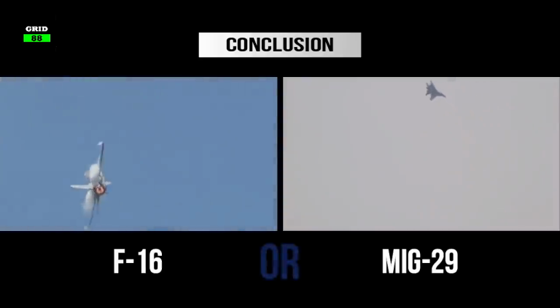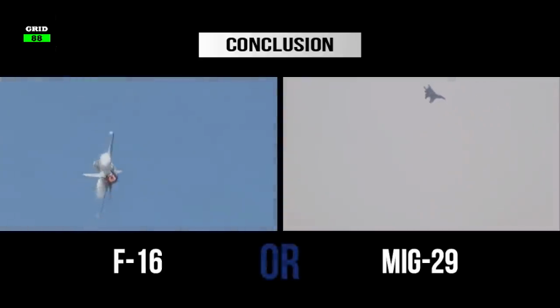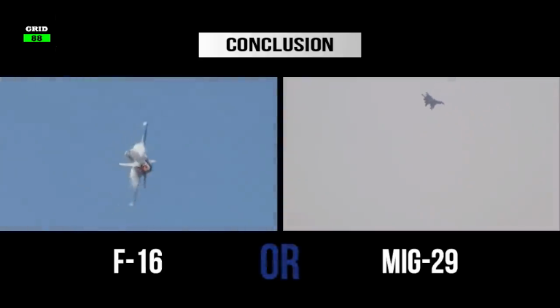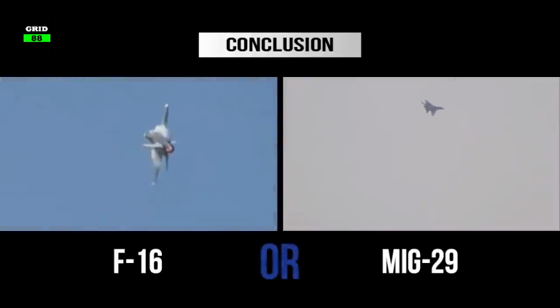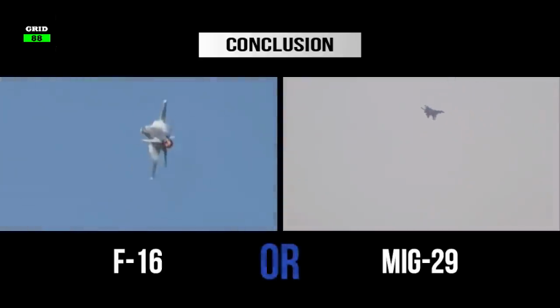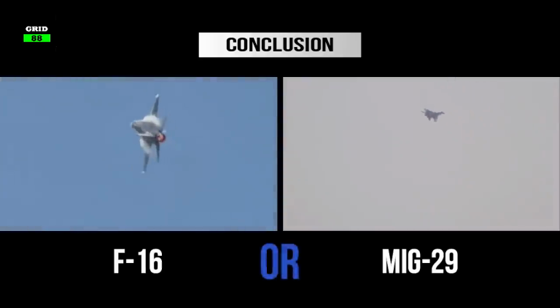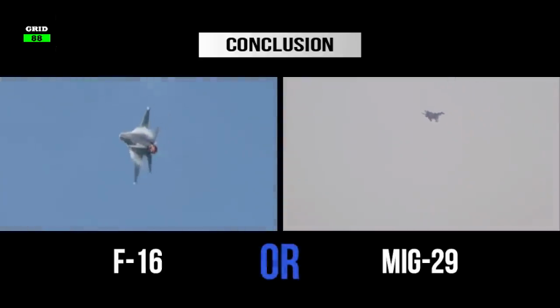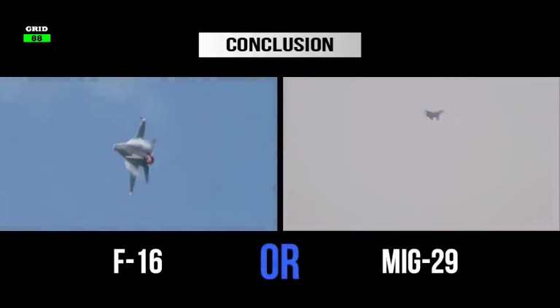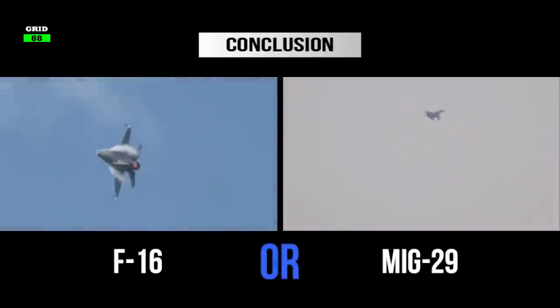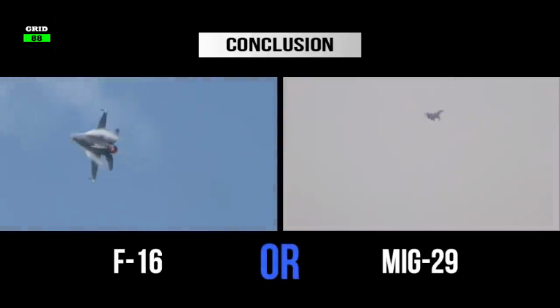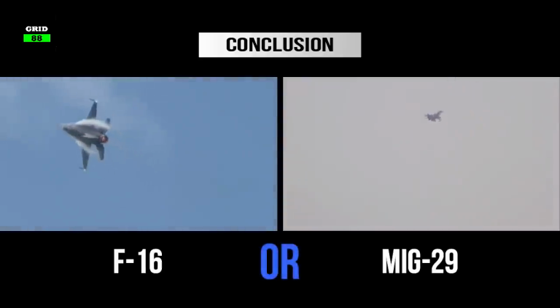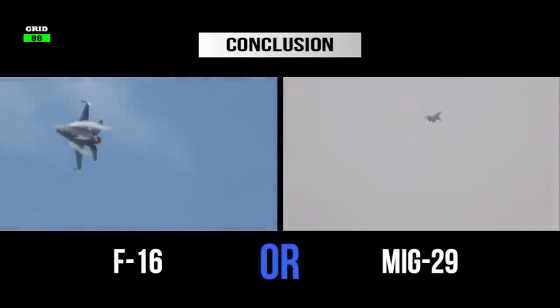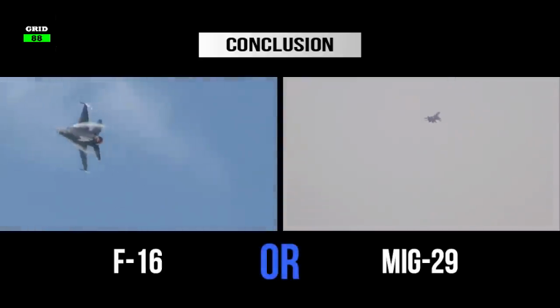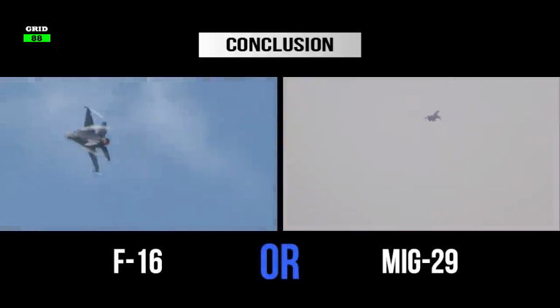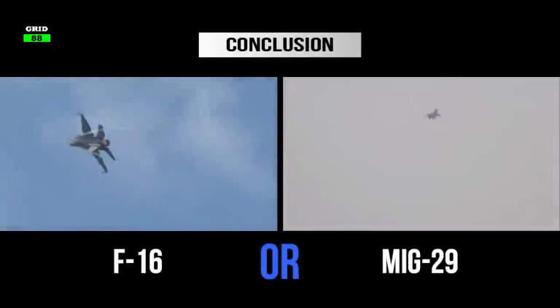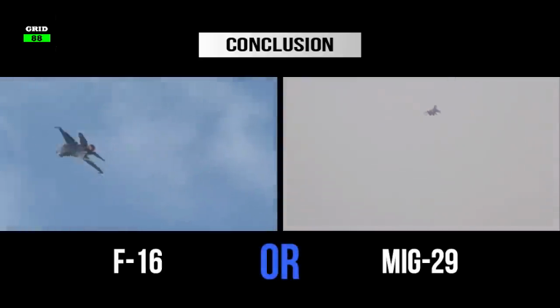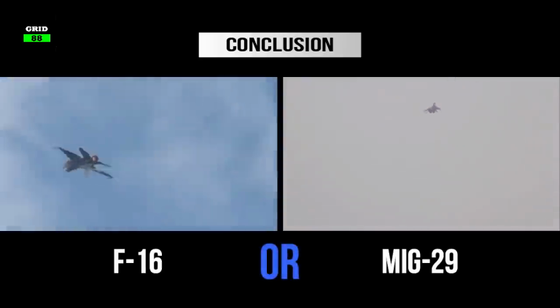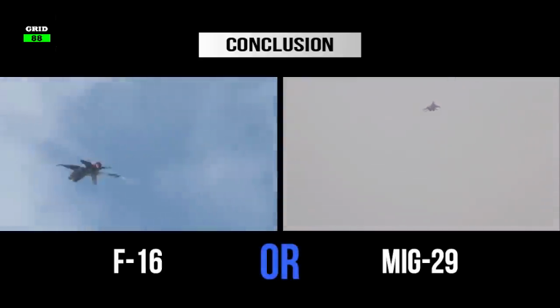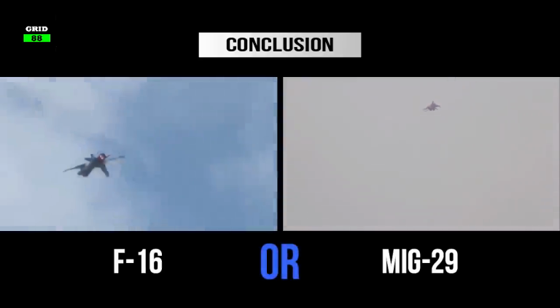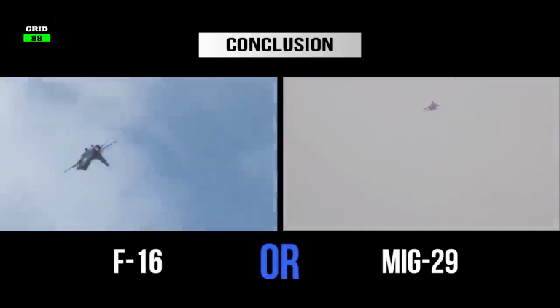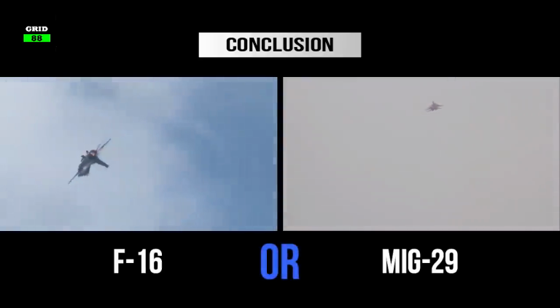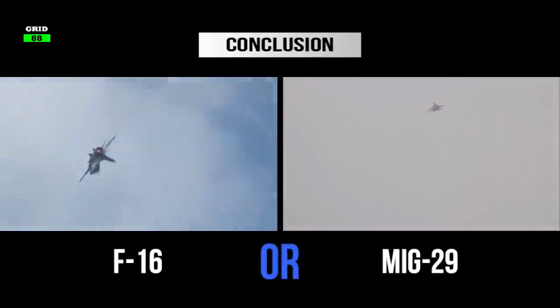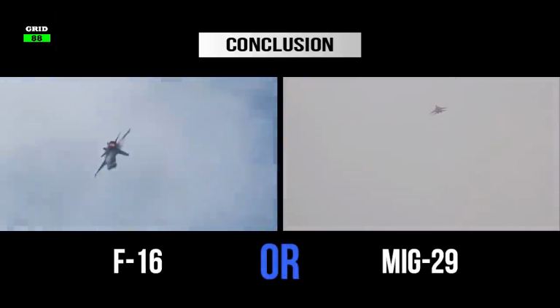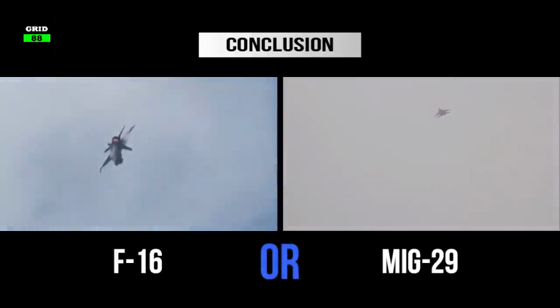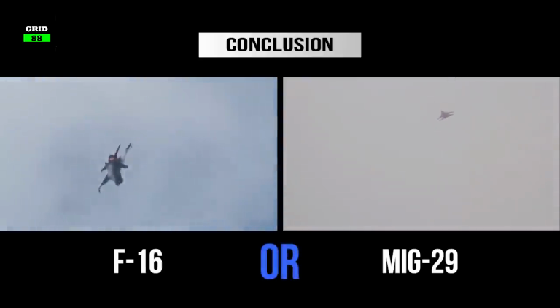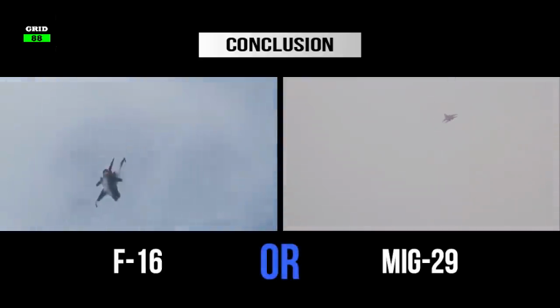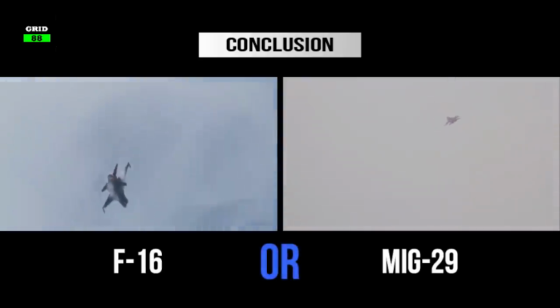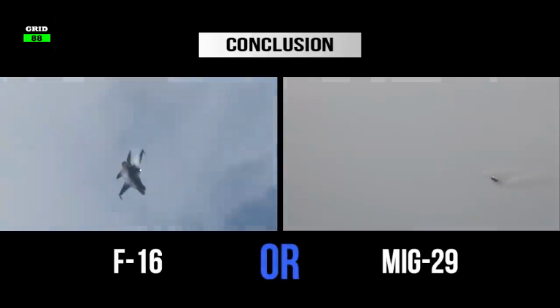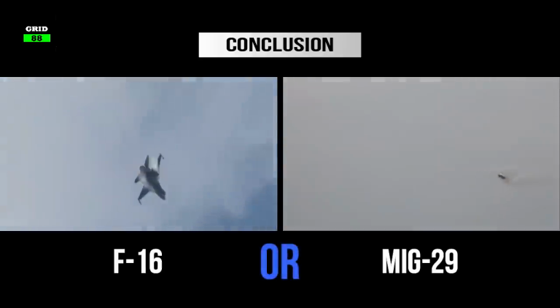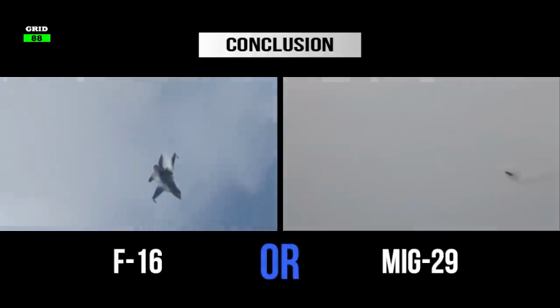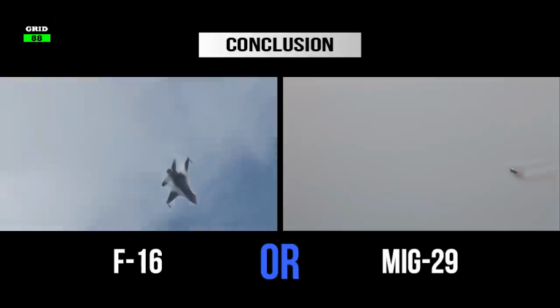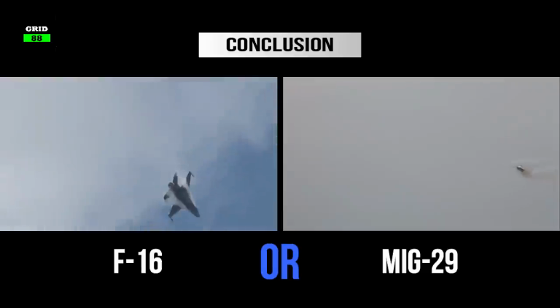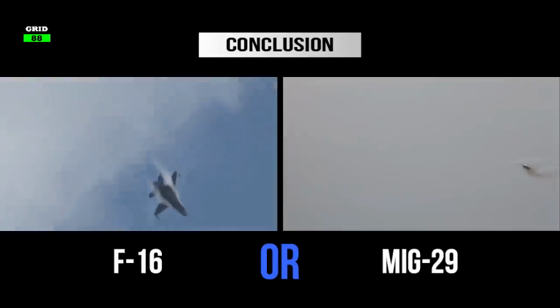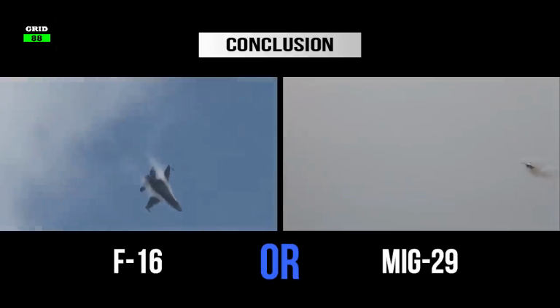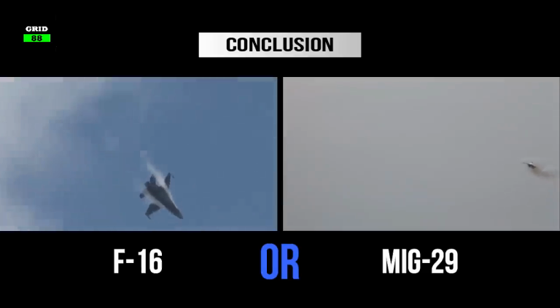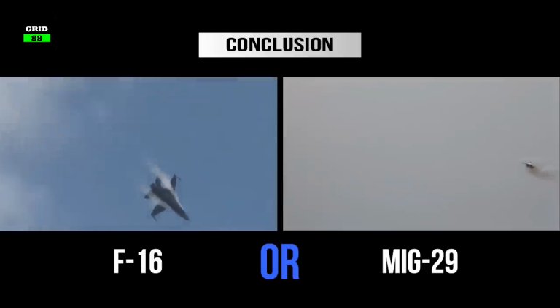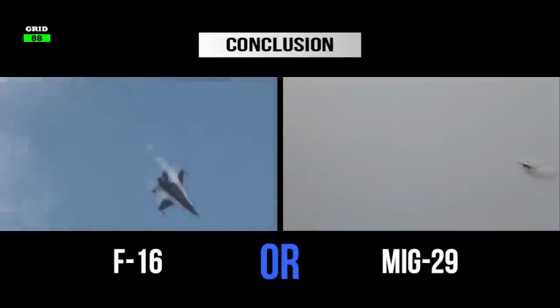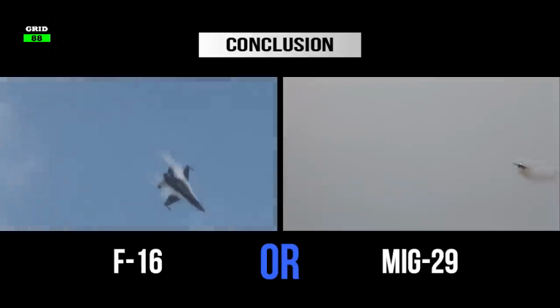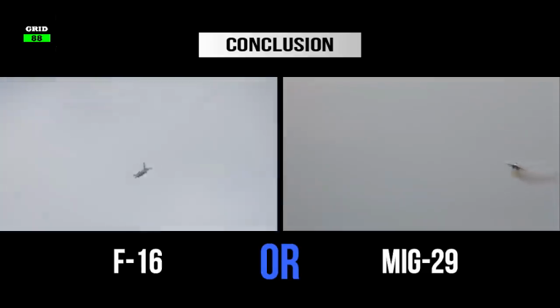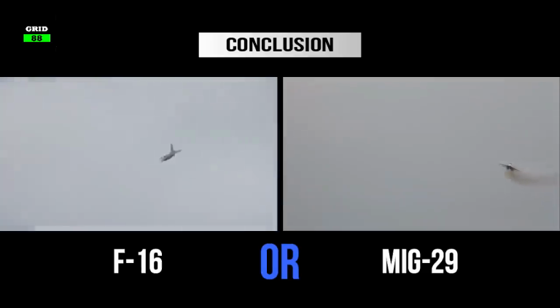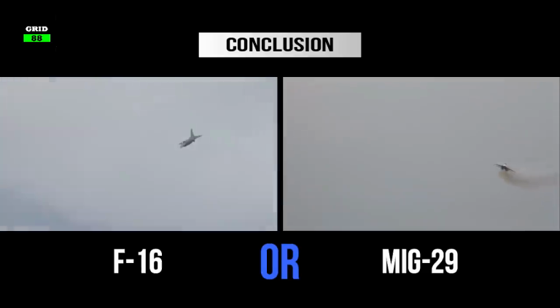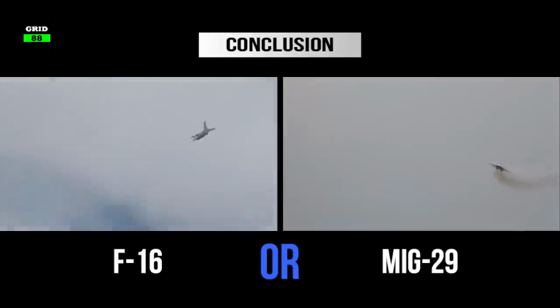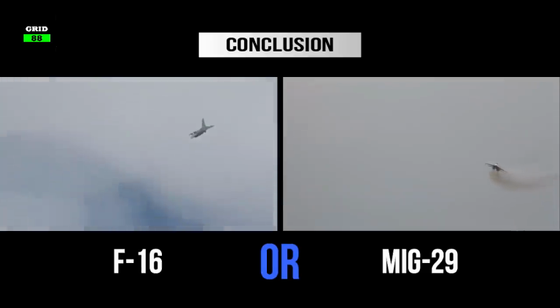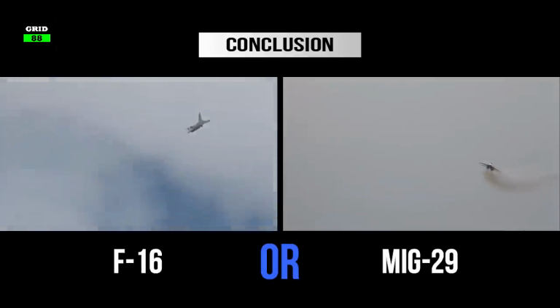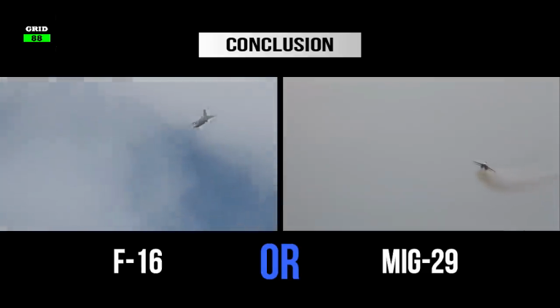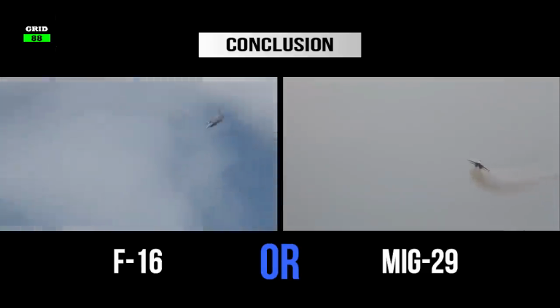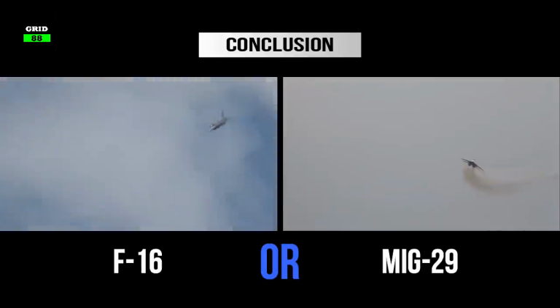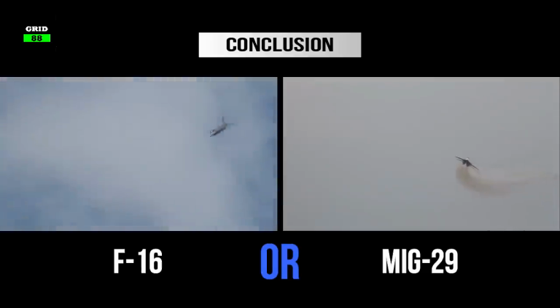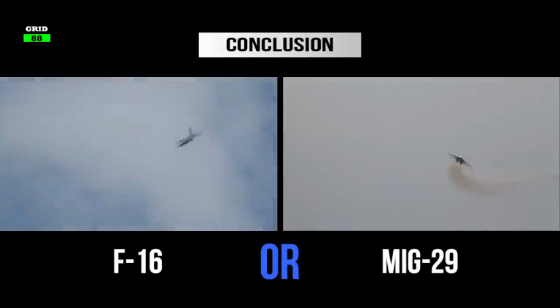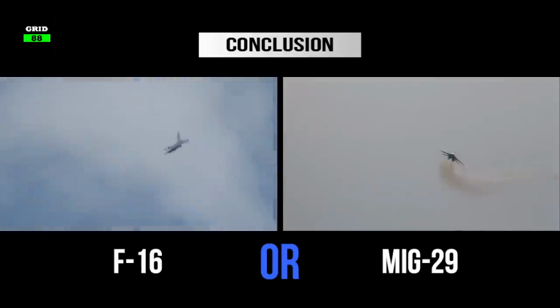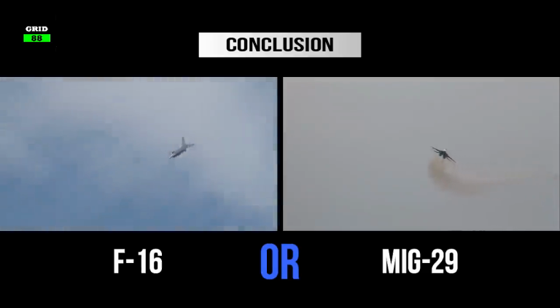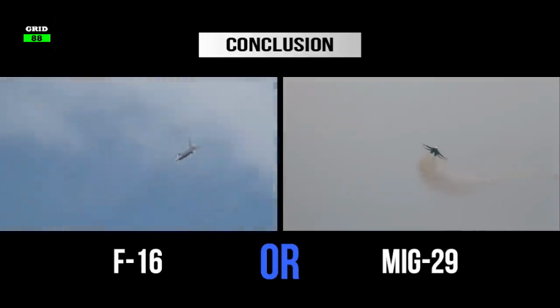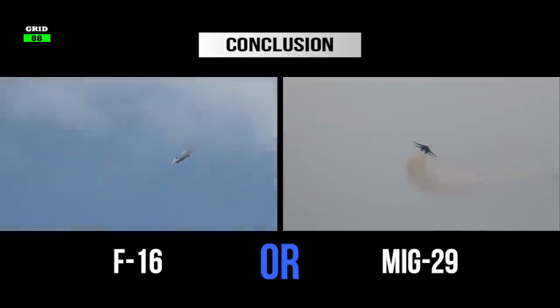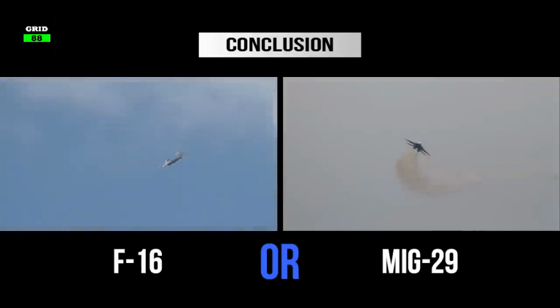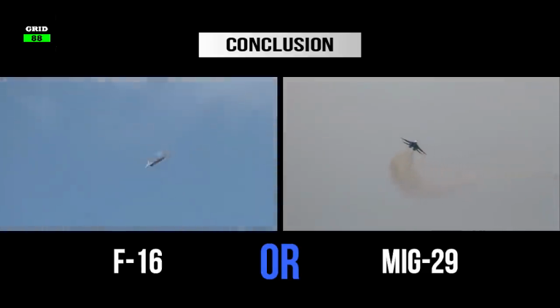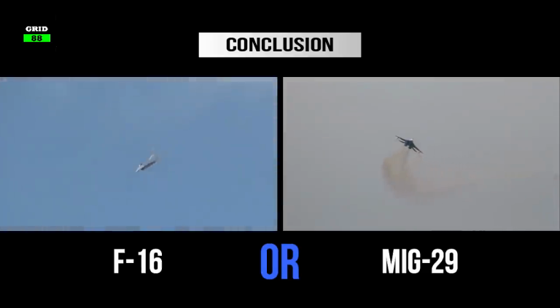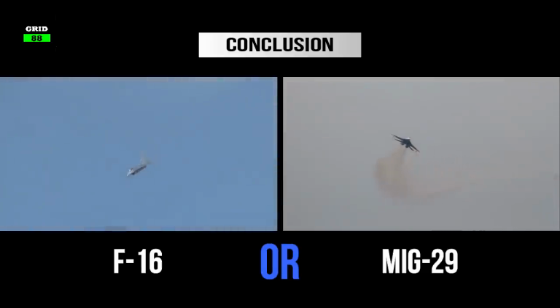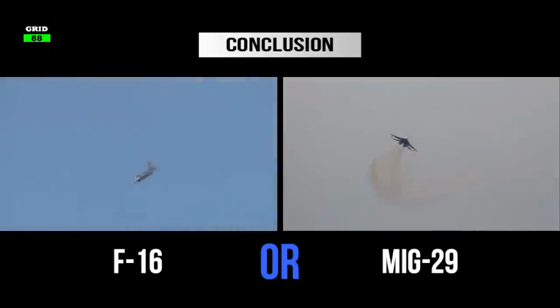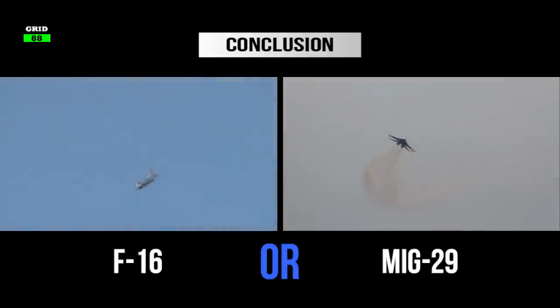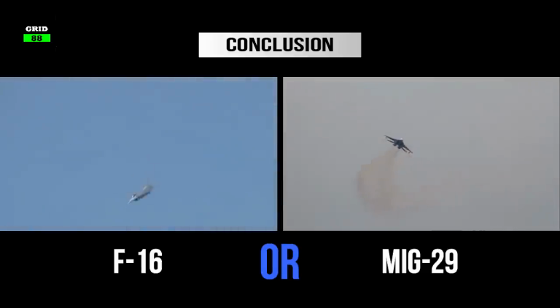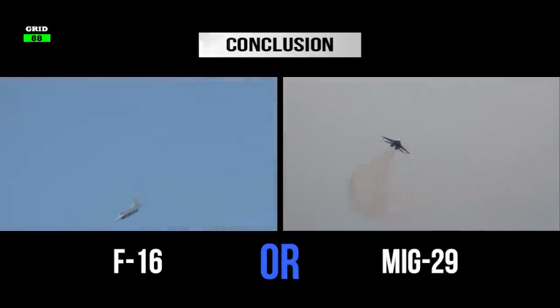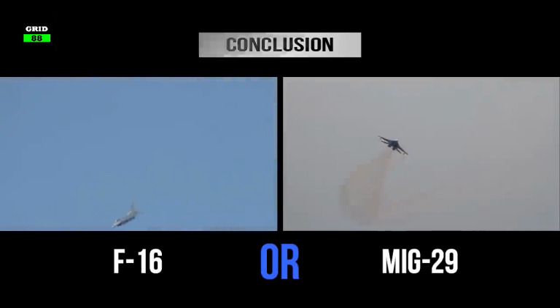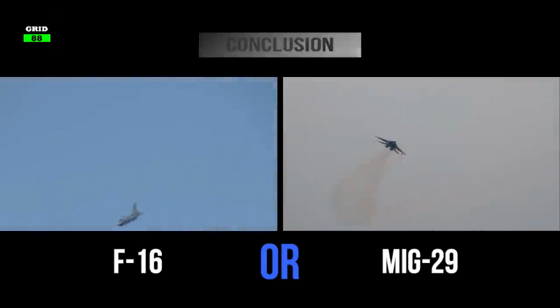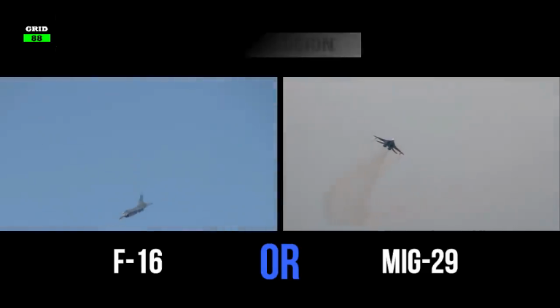So which jet fighter do you think is better — America's F-16 or Russia's MiG-29? Let us know in the comments section.